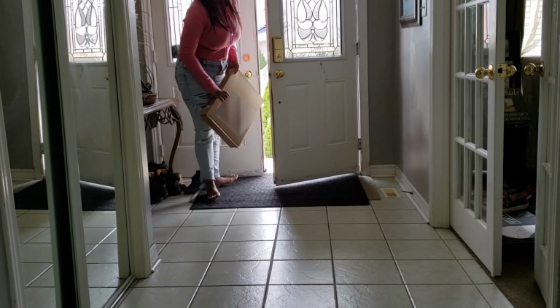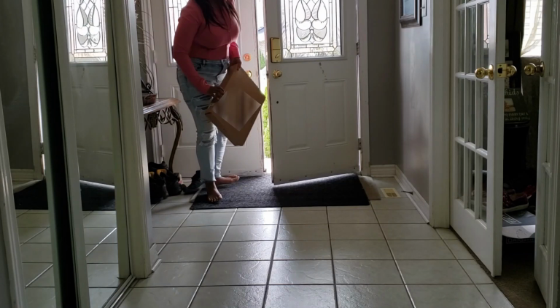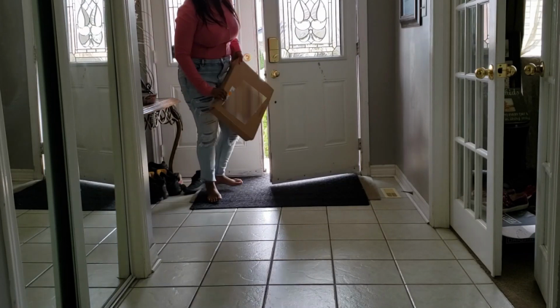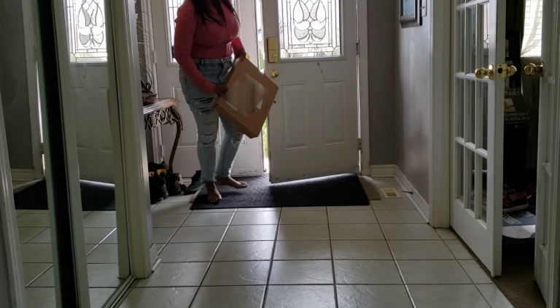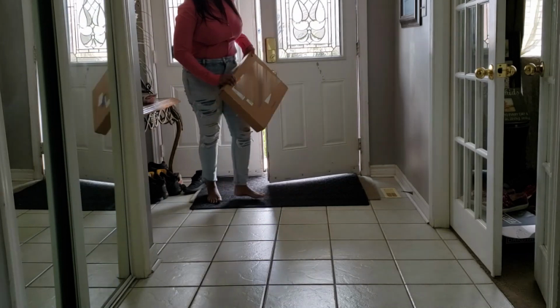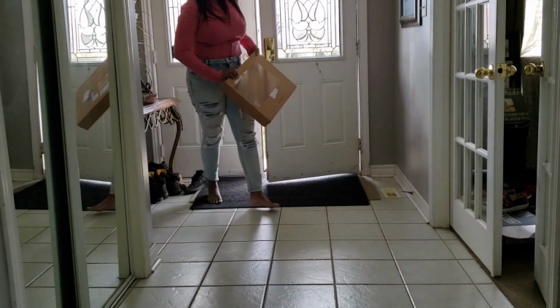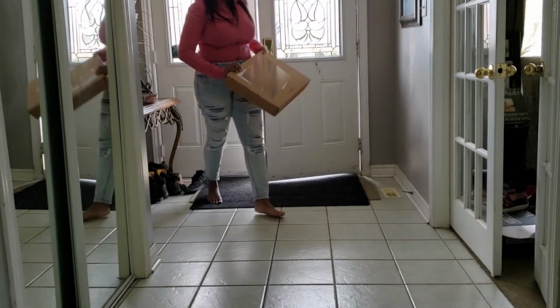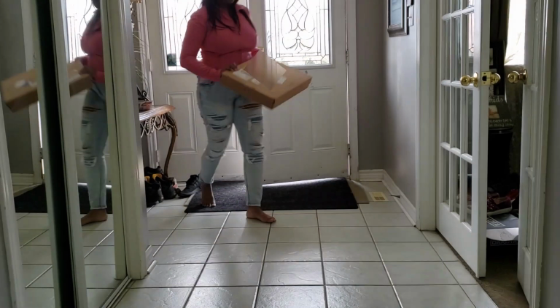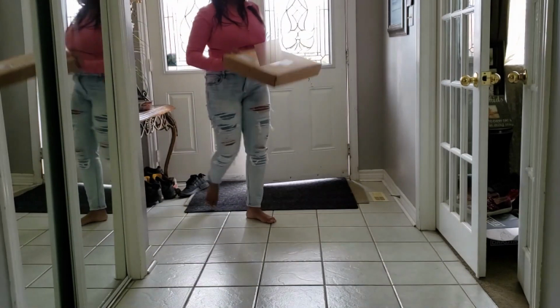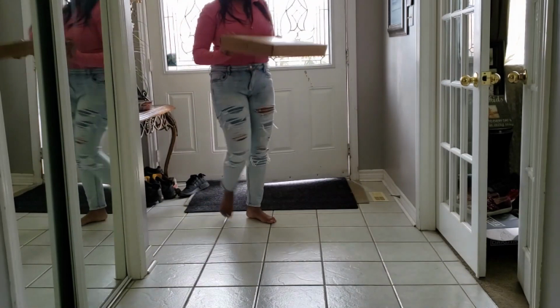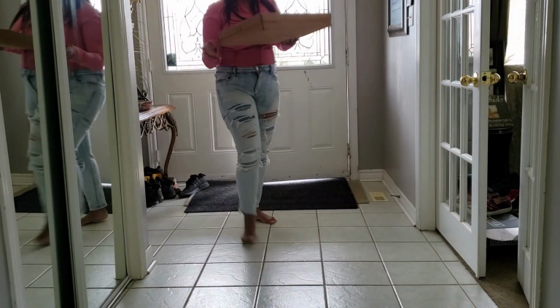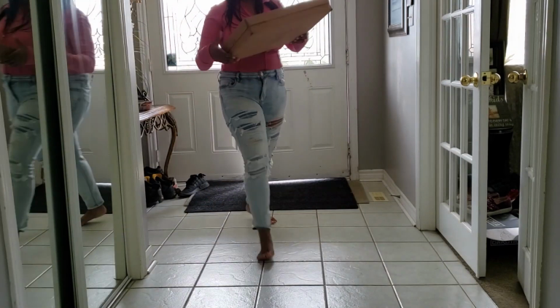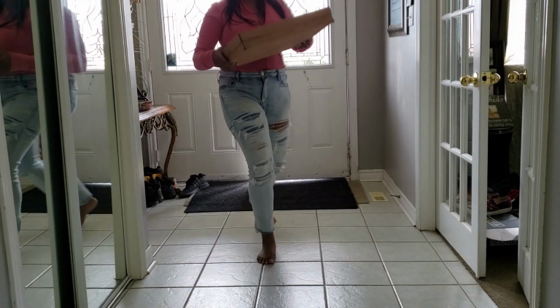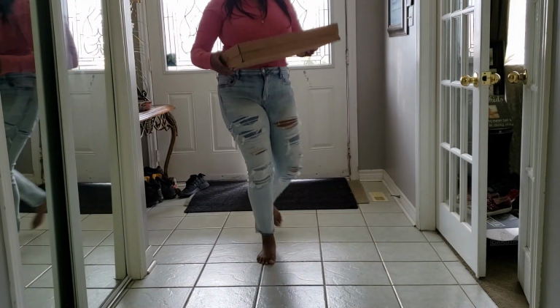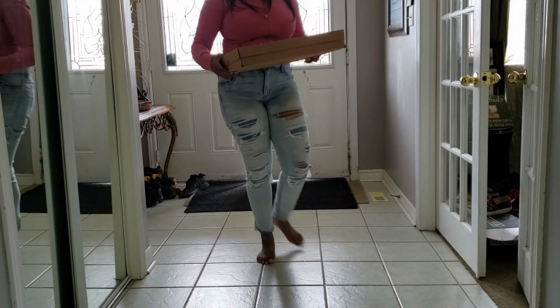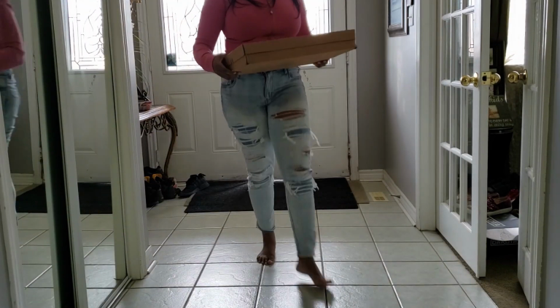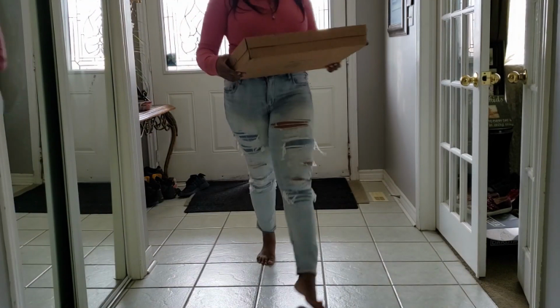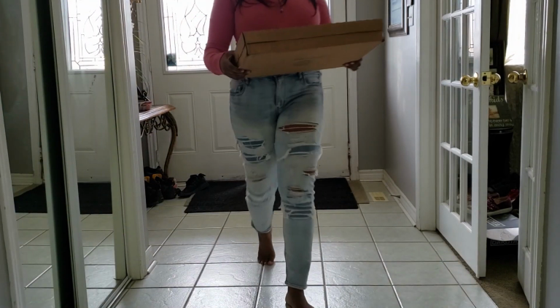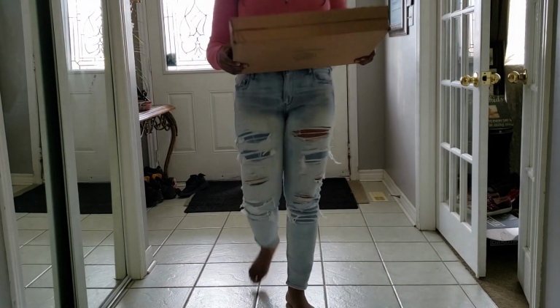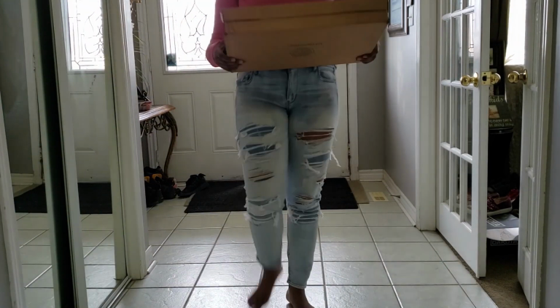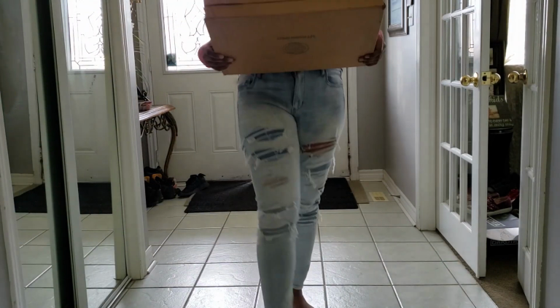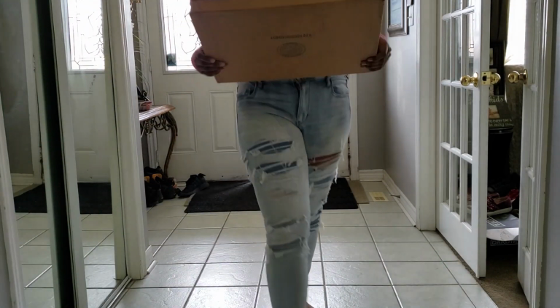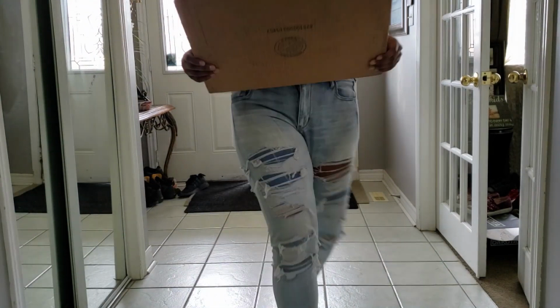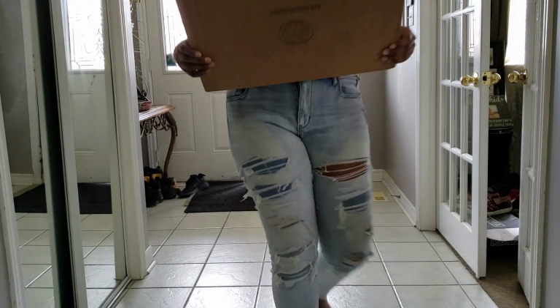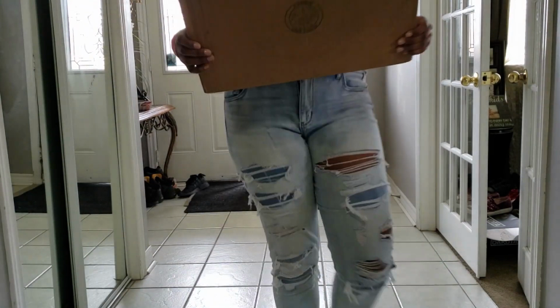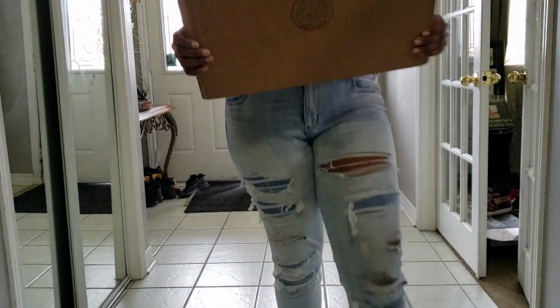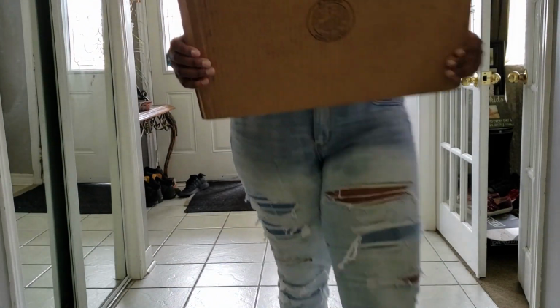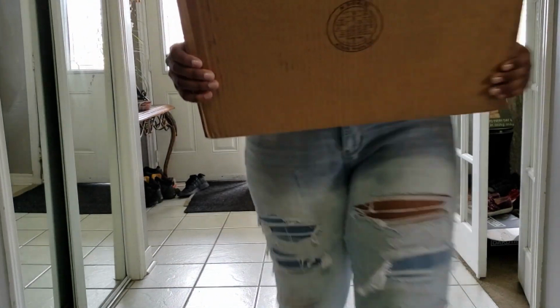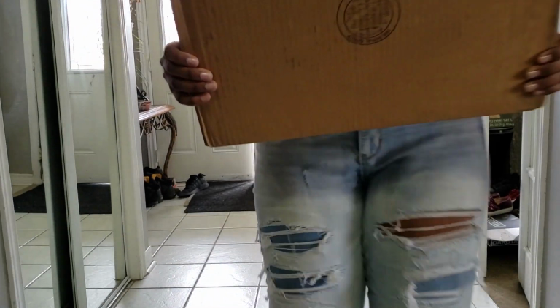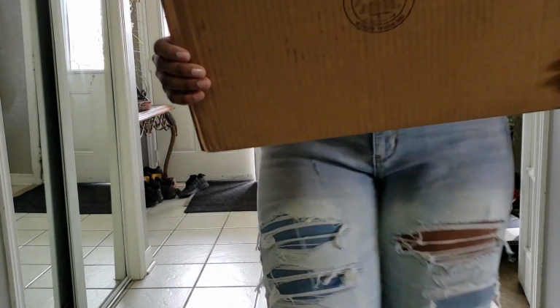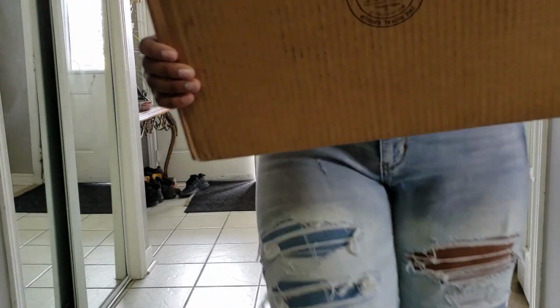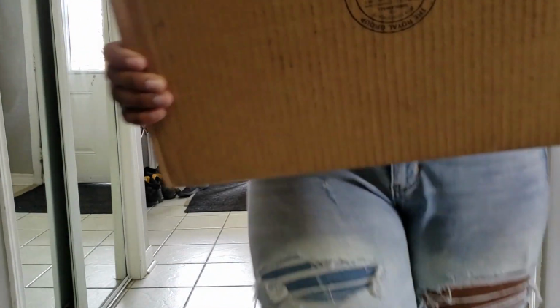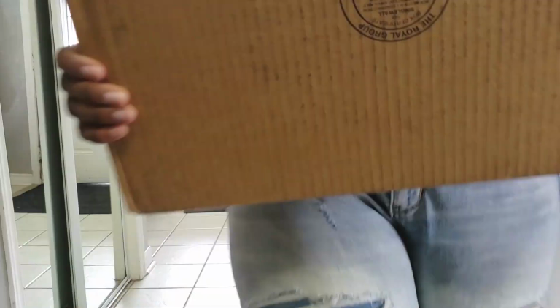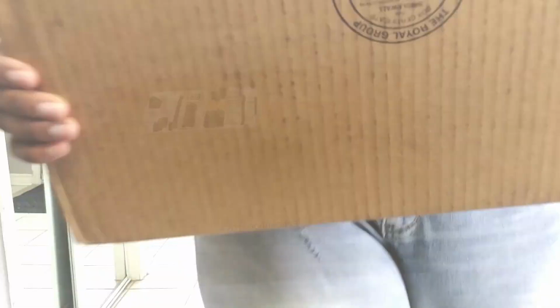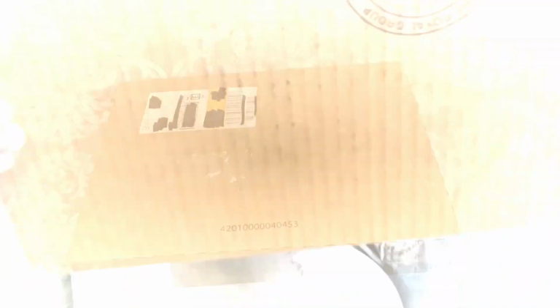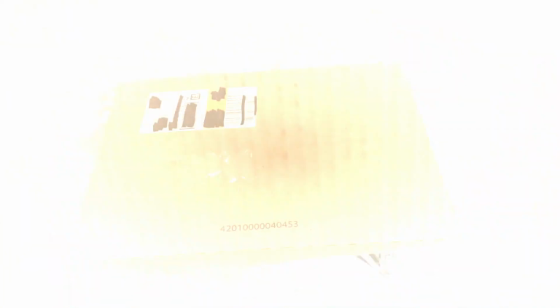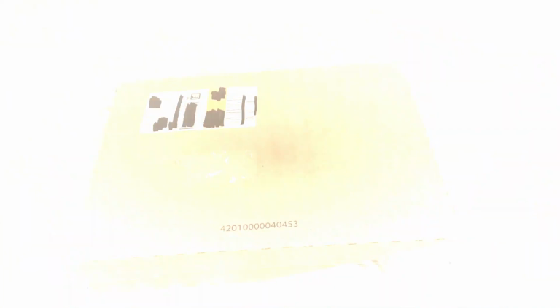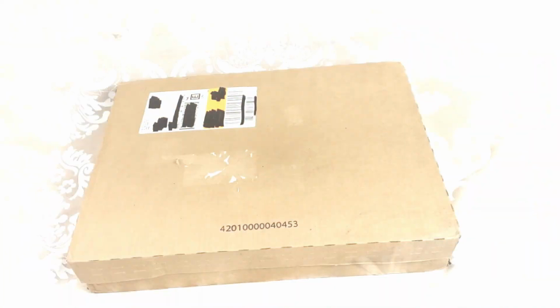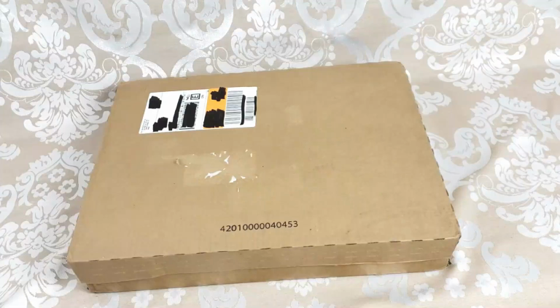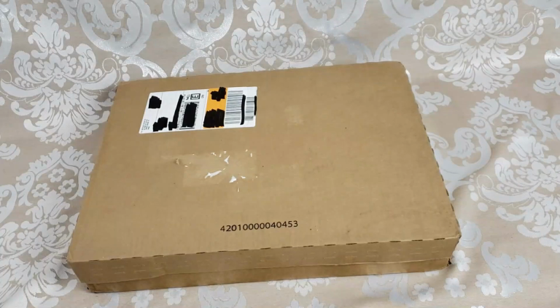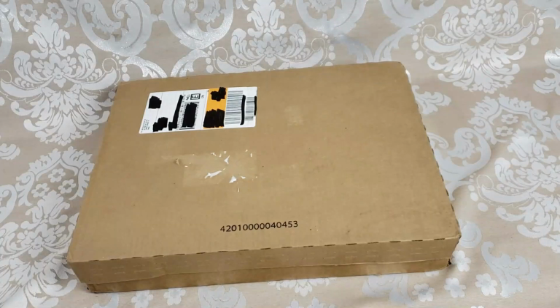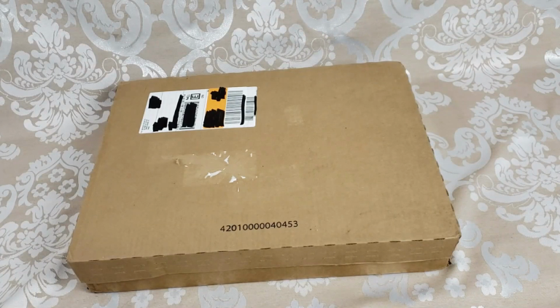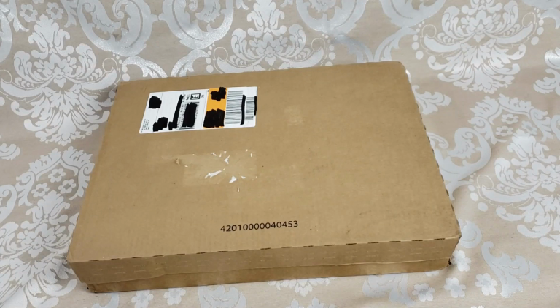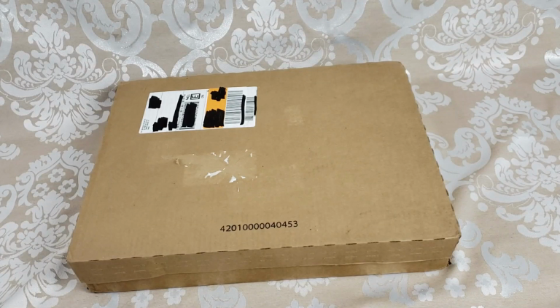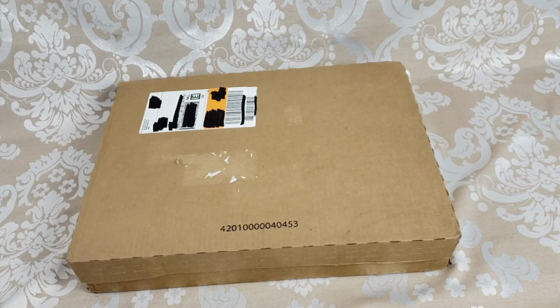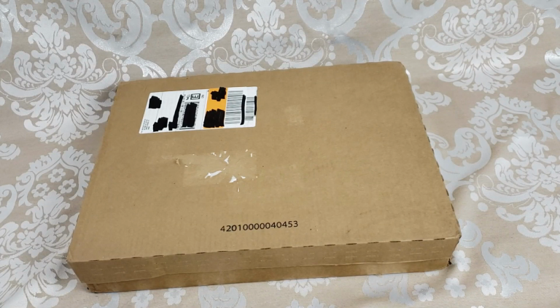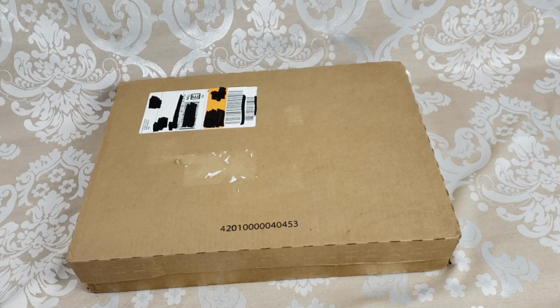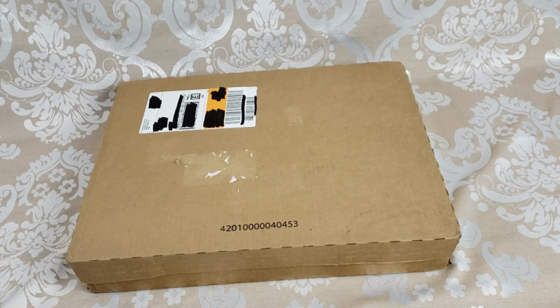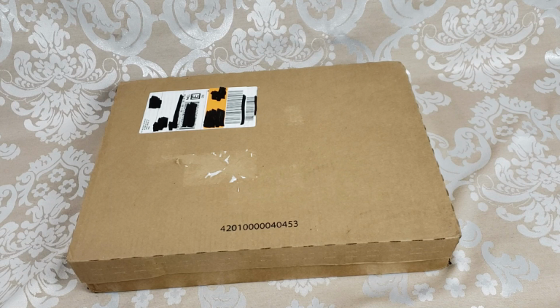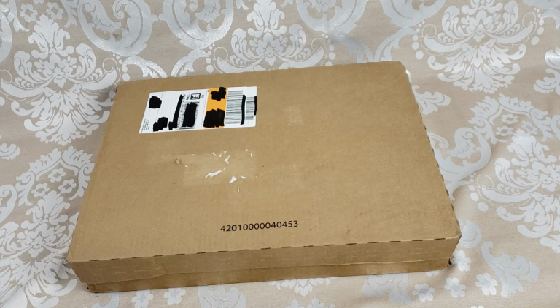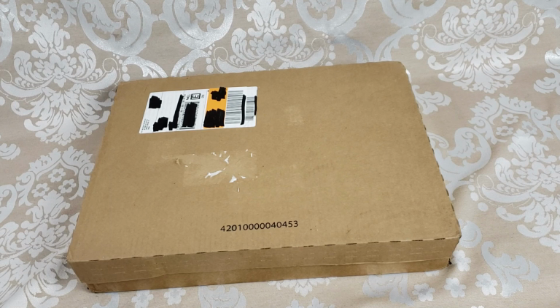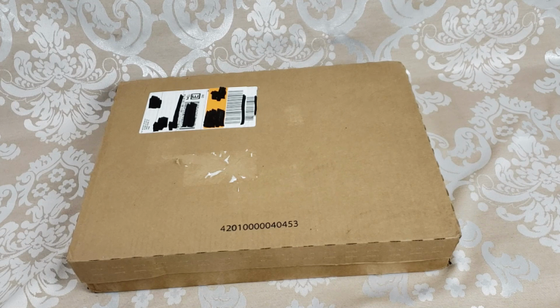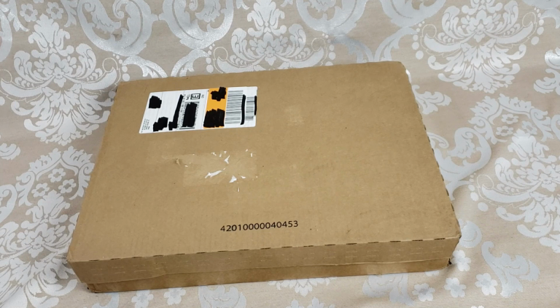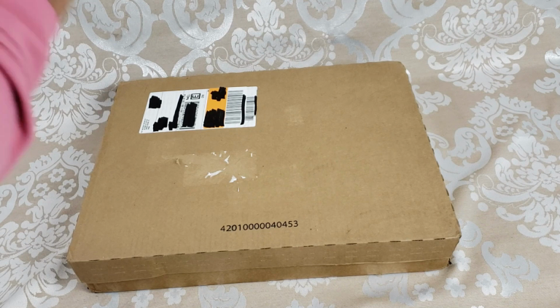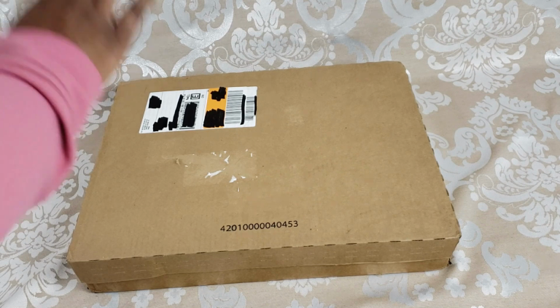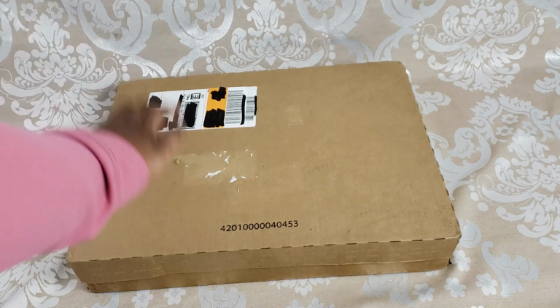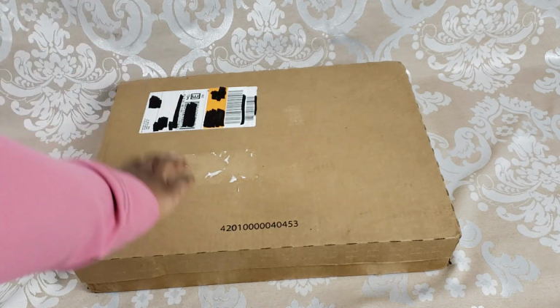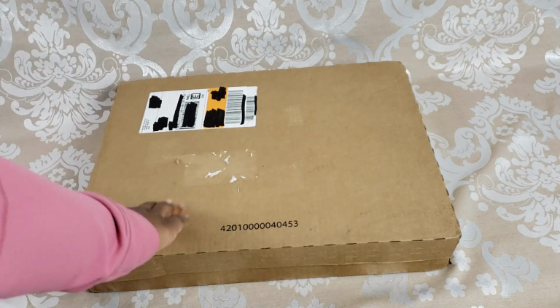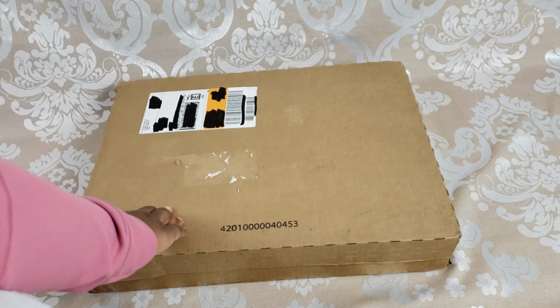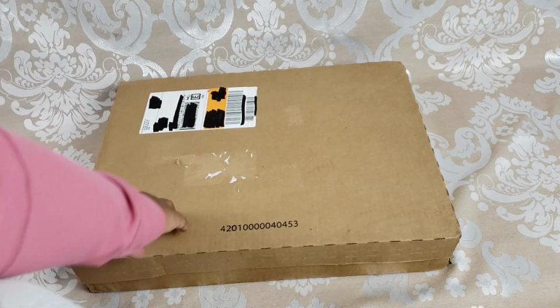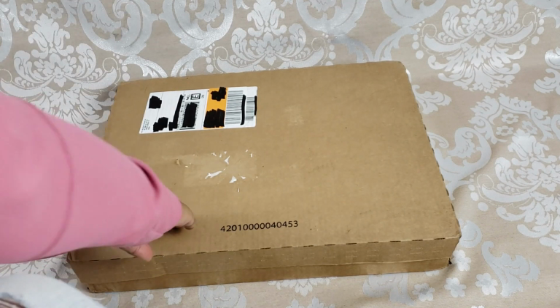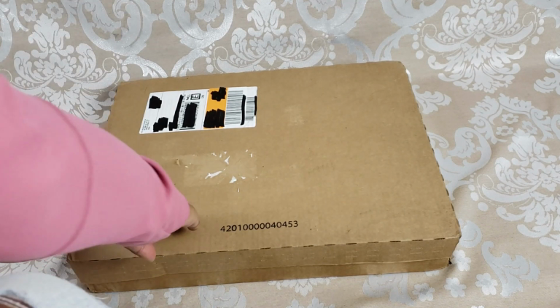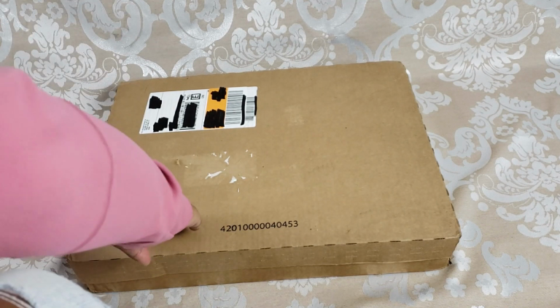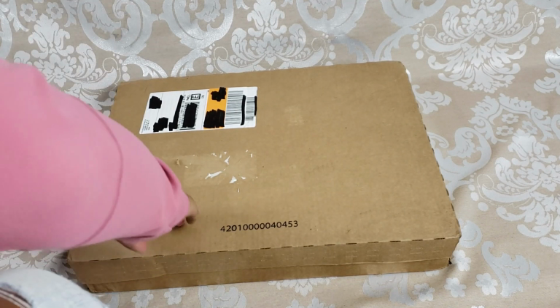All right guys, so now we are going to unbox this and see what it looks like on the inside. Let's get this out of the box so we can open it up.